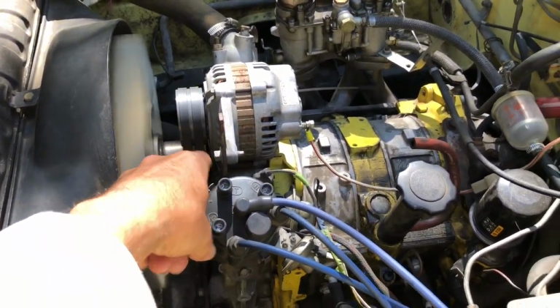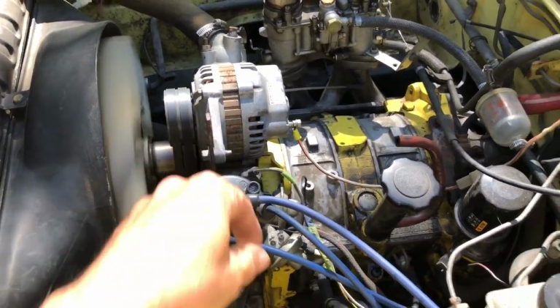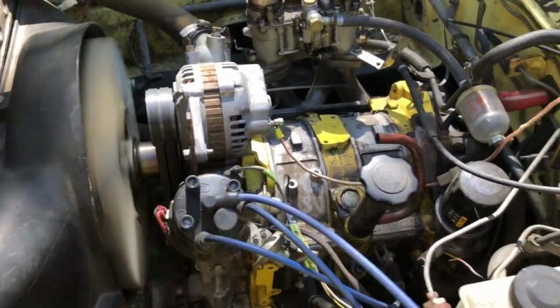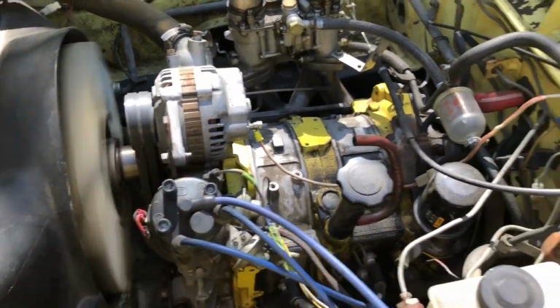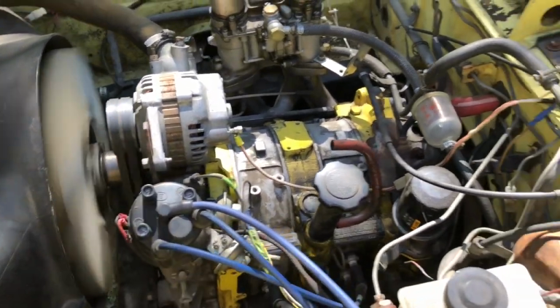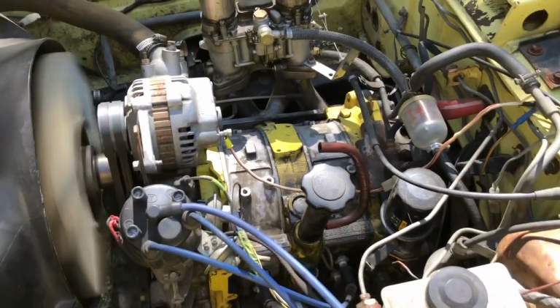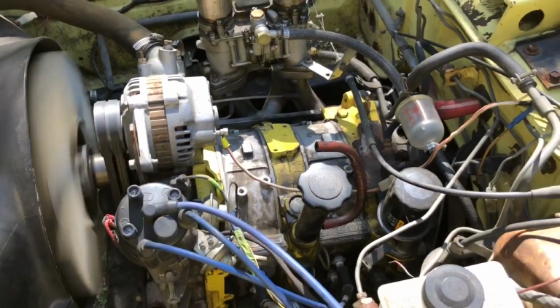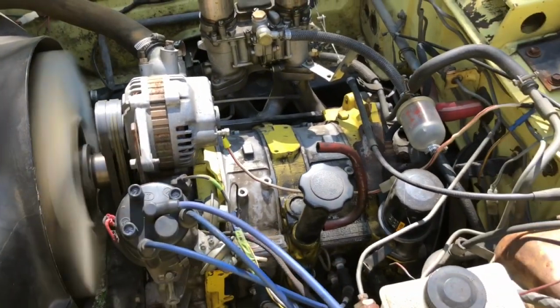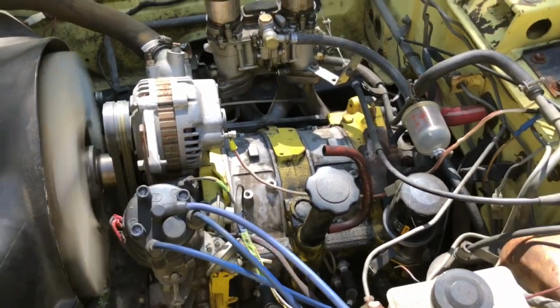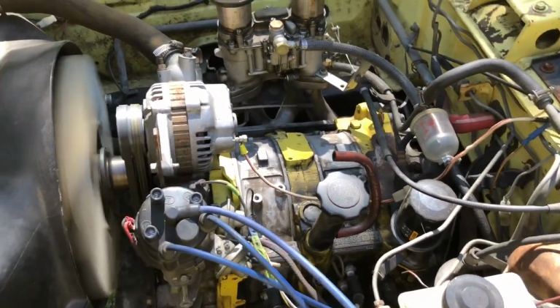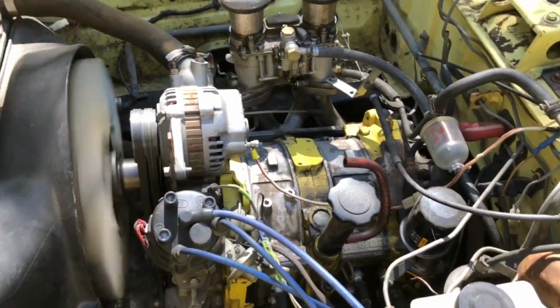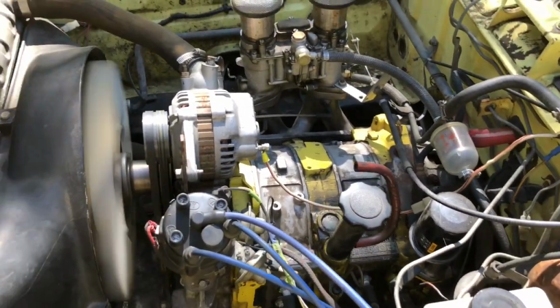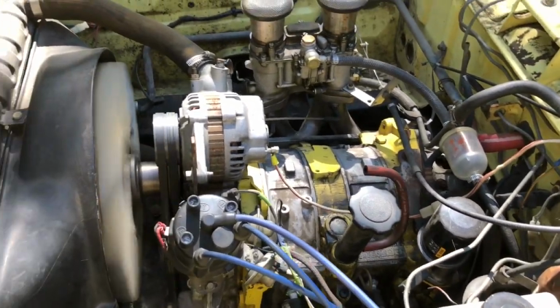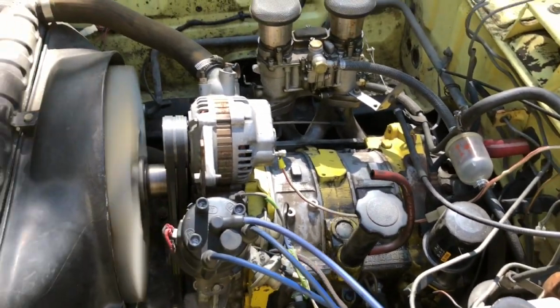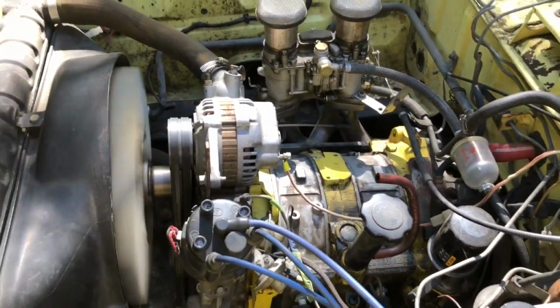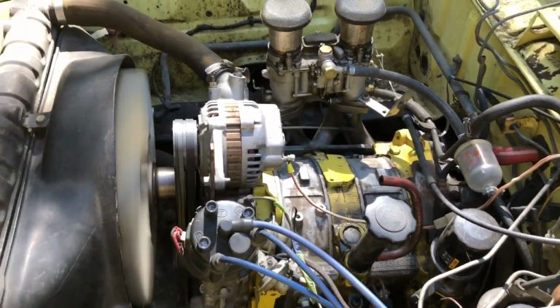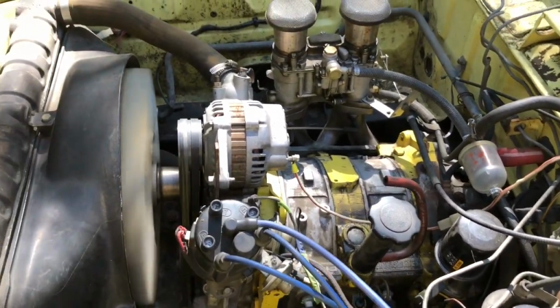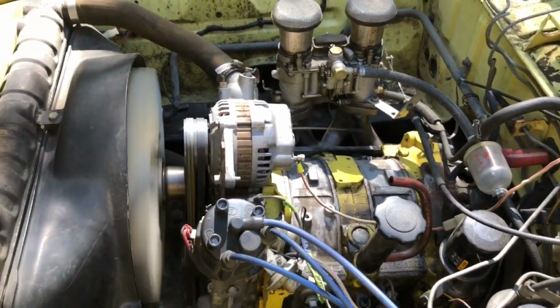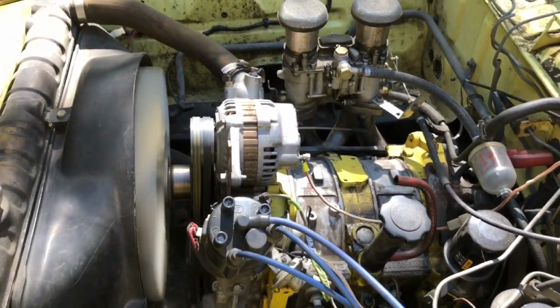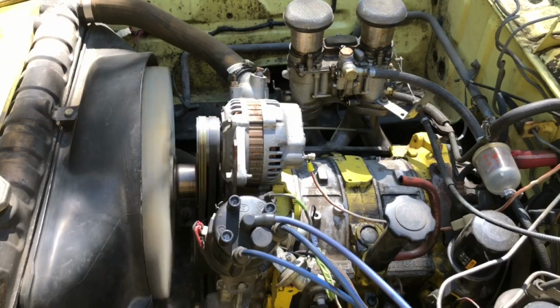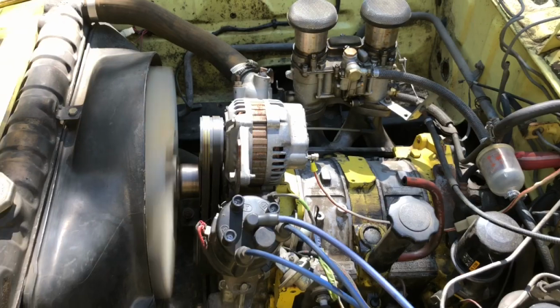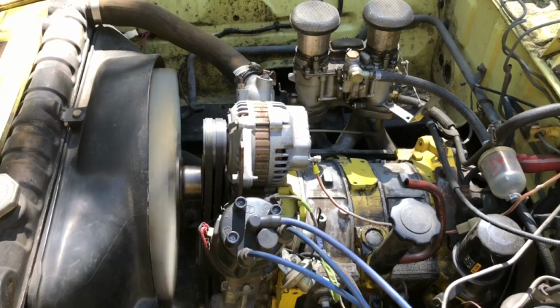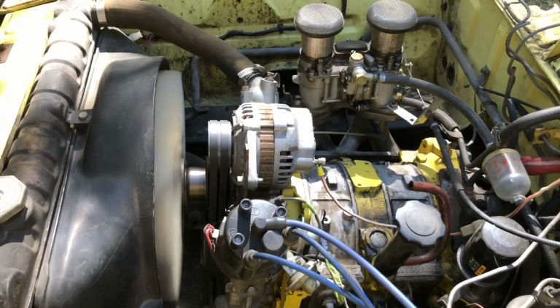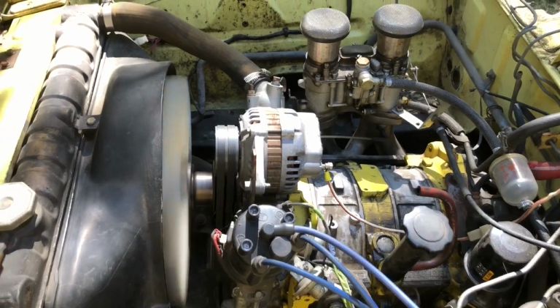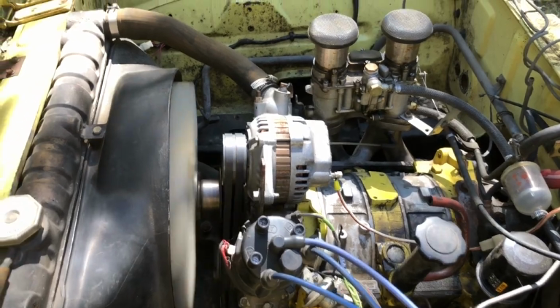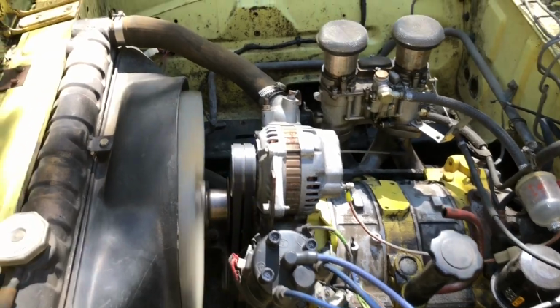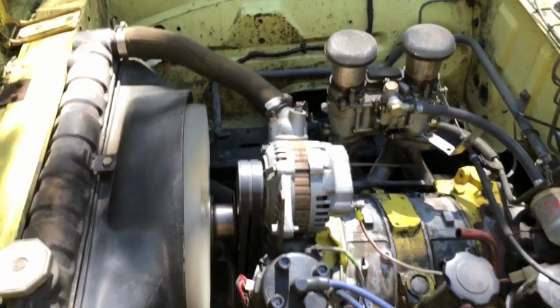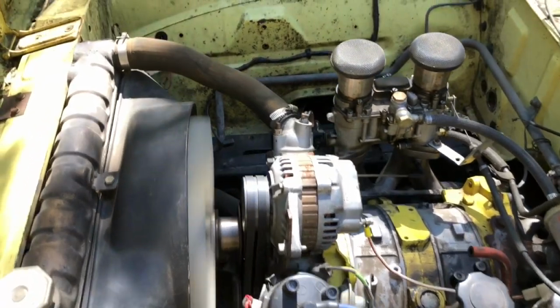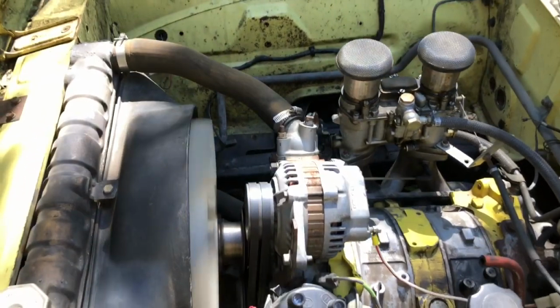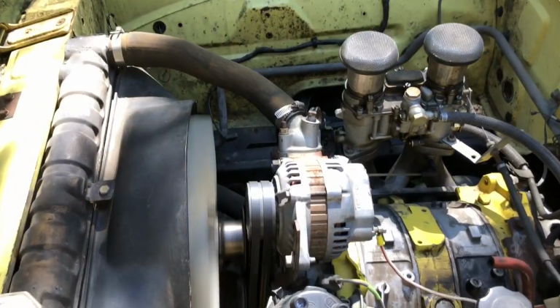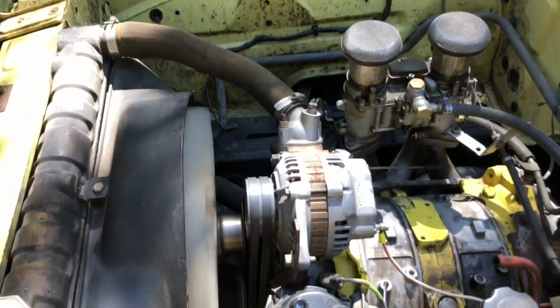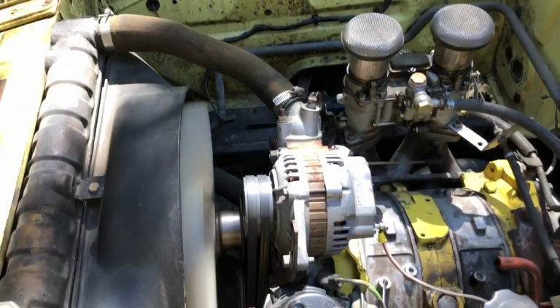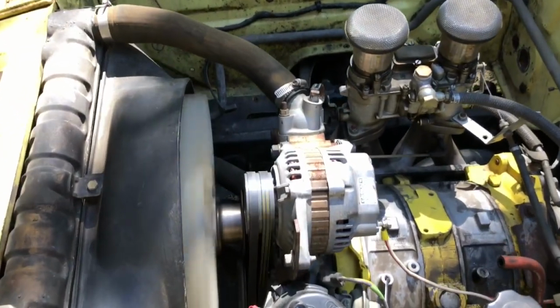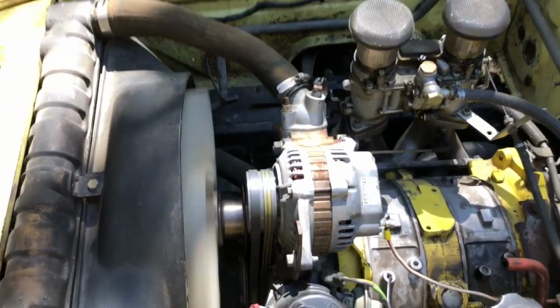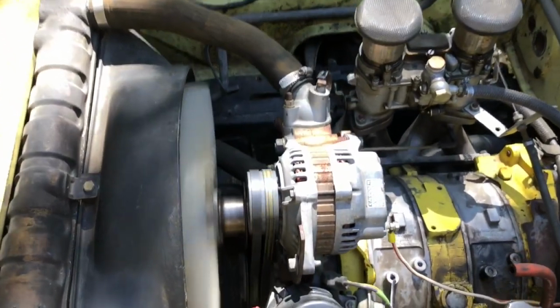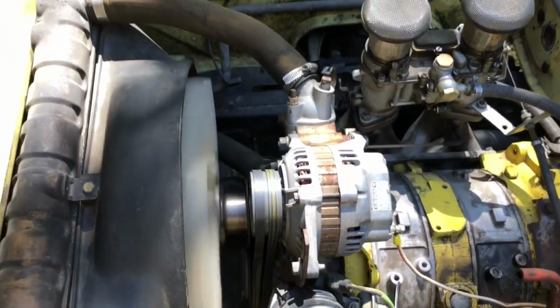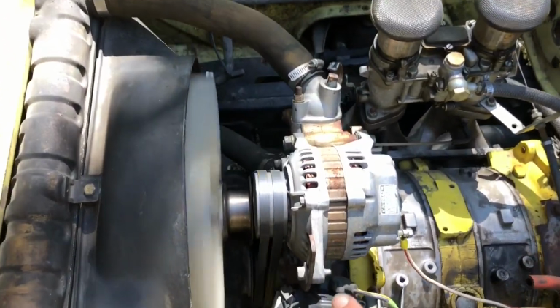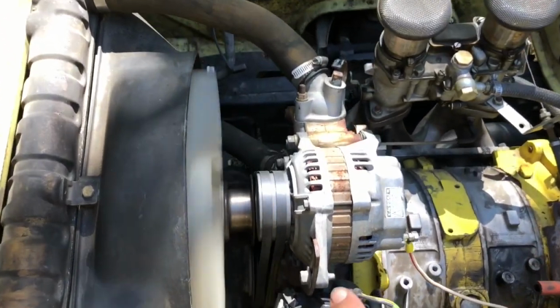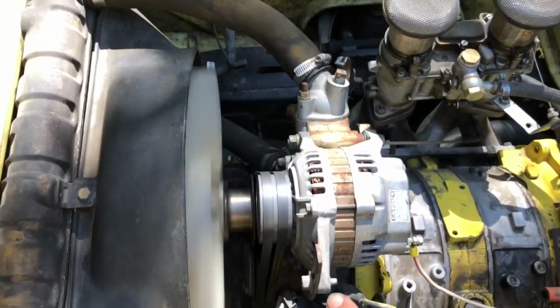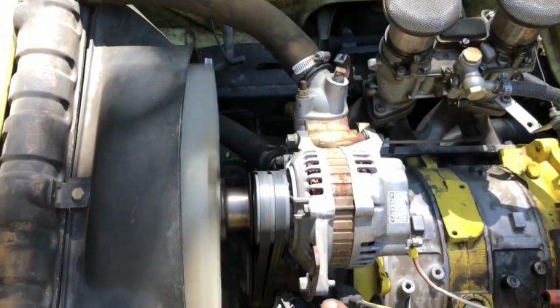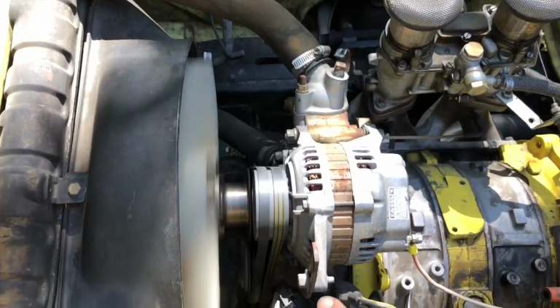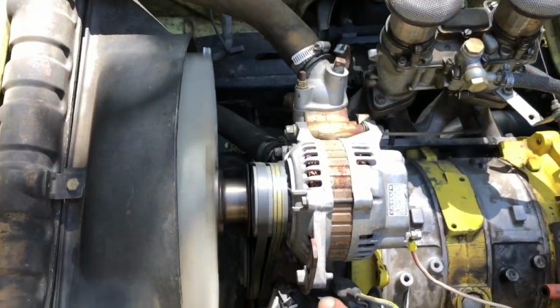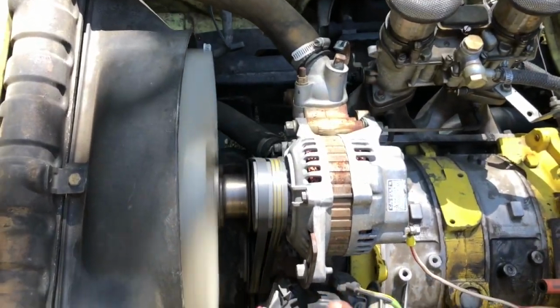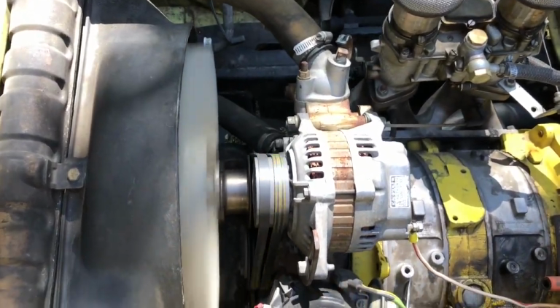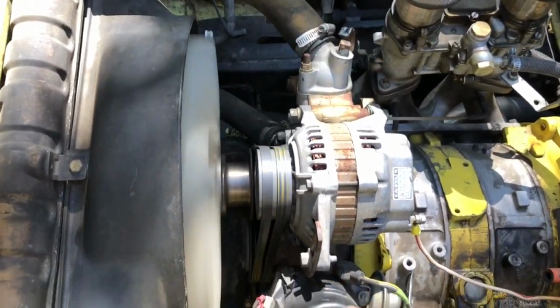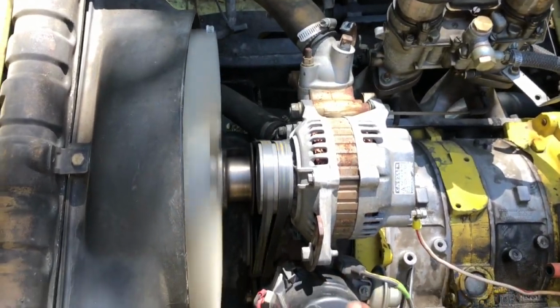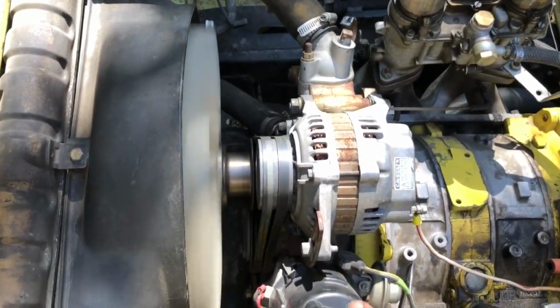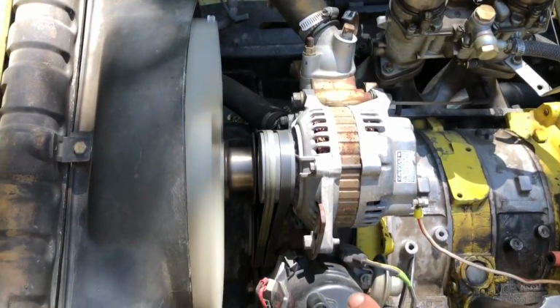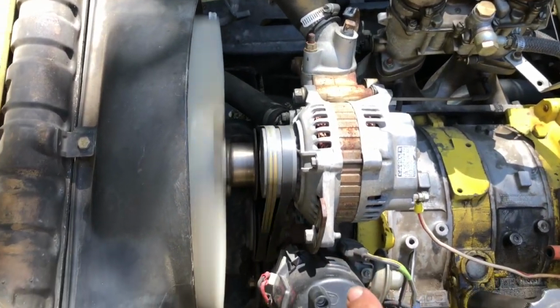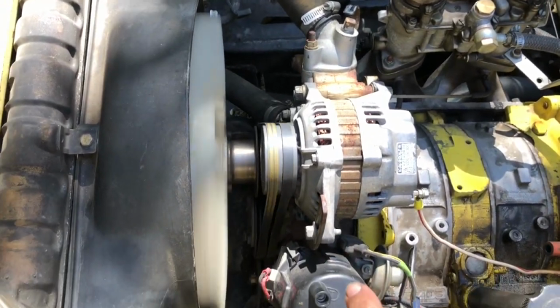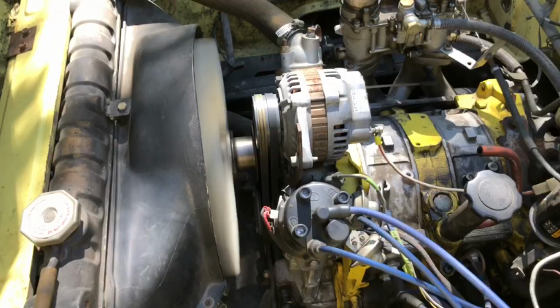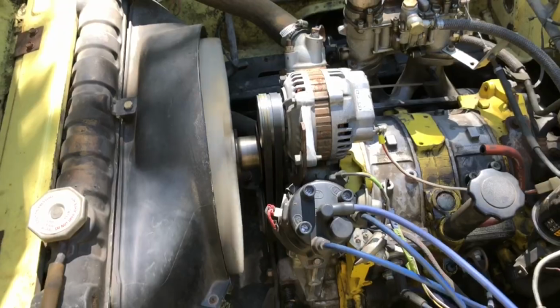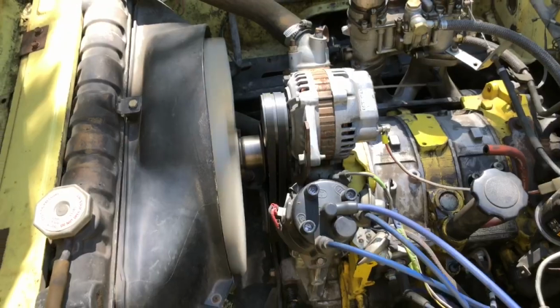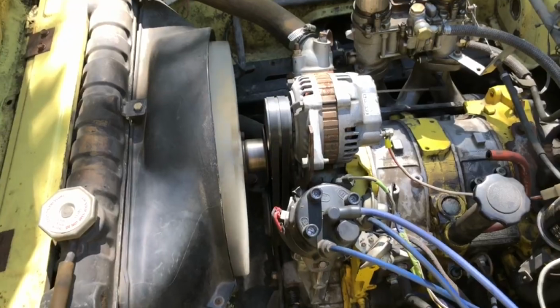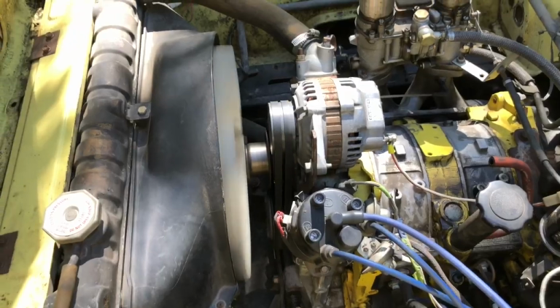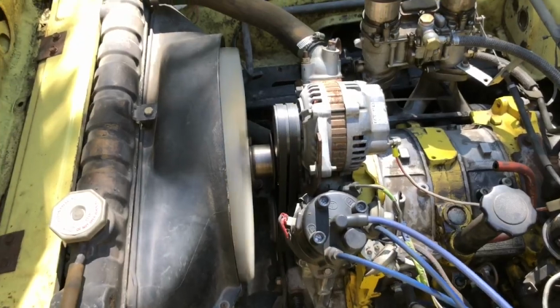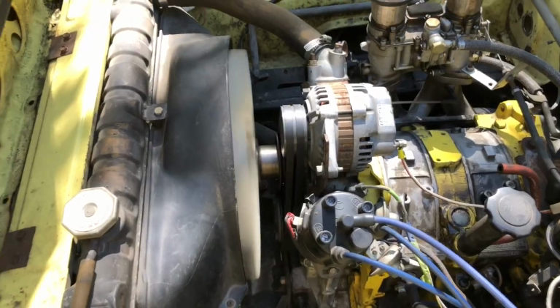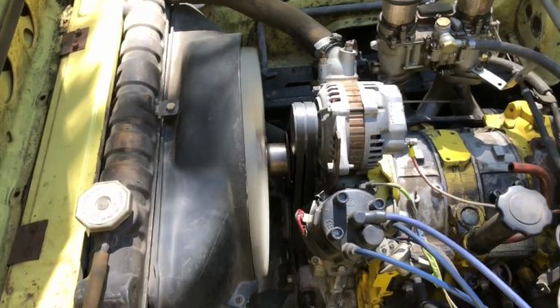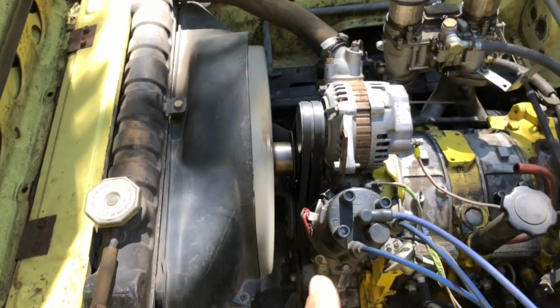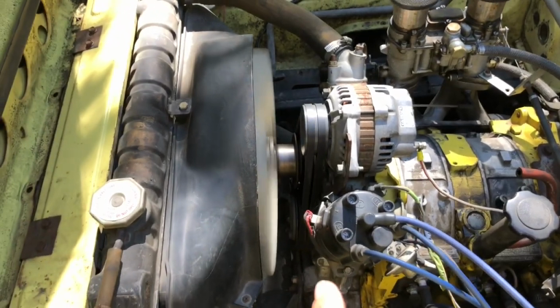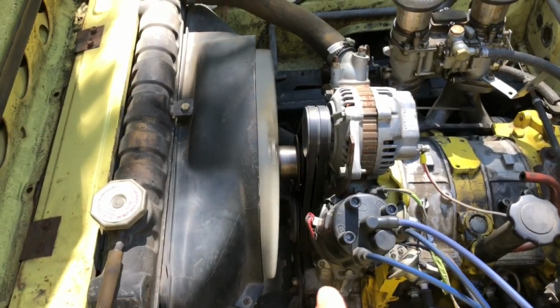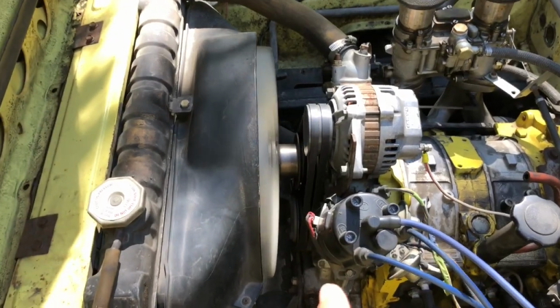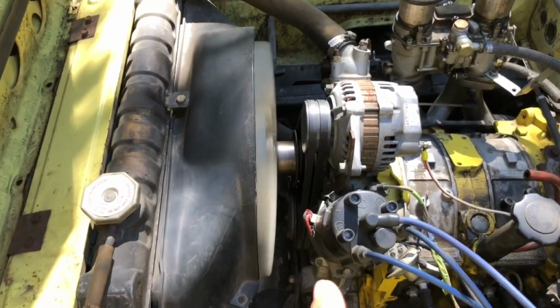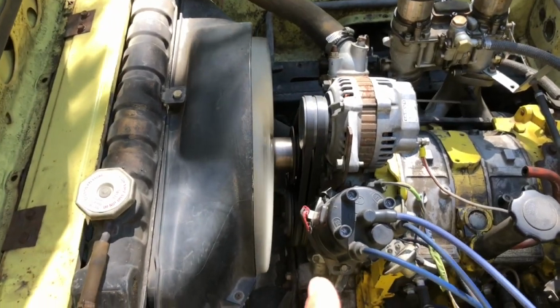Other quick things to show: I've got the Racing Be Cool fully here because that's what I'm running, so the alternator is kind of in line with the water flow.